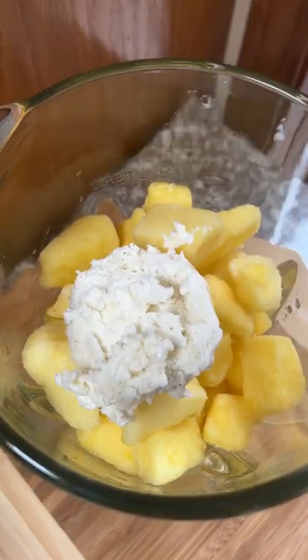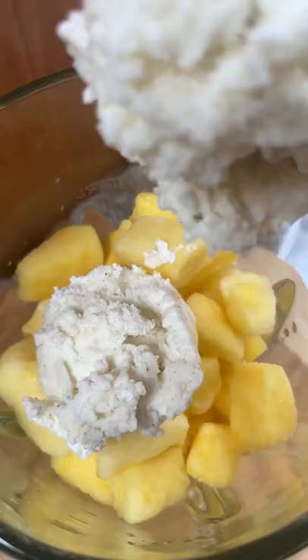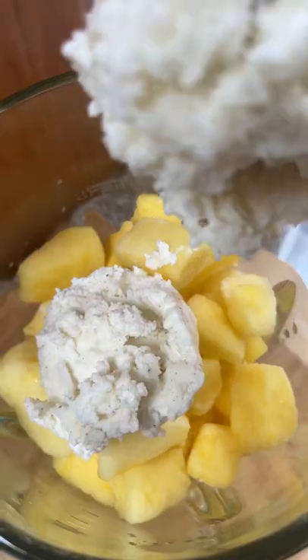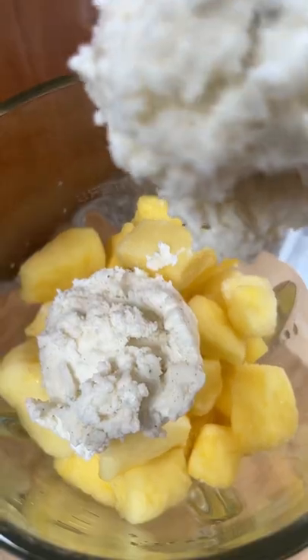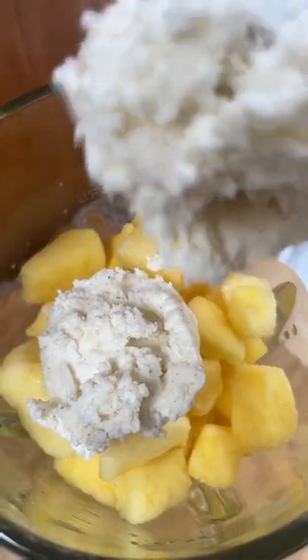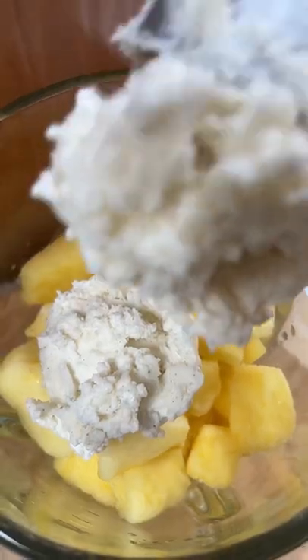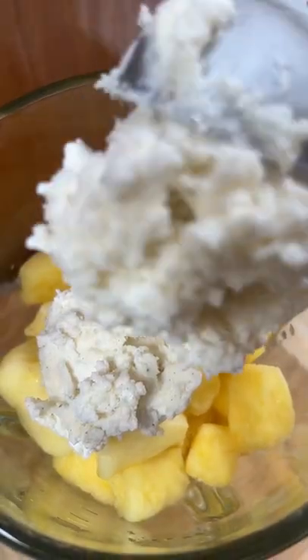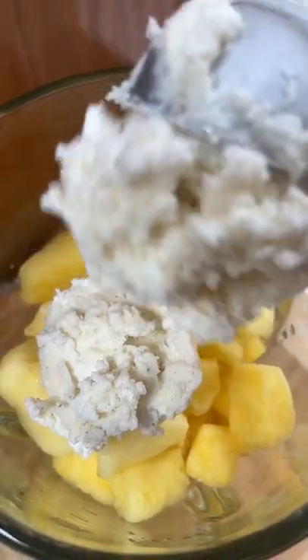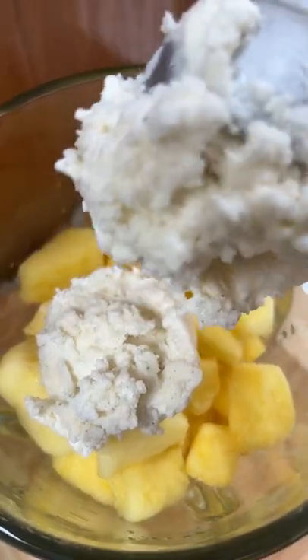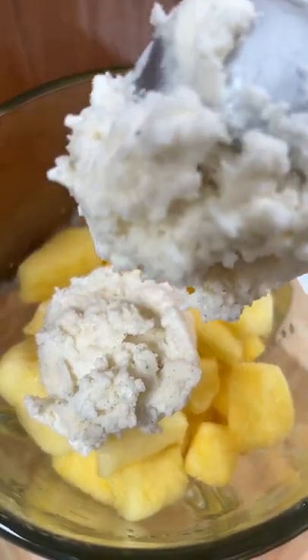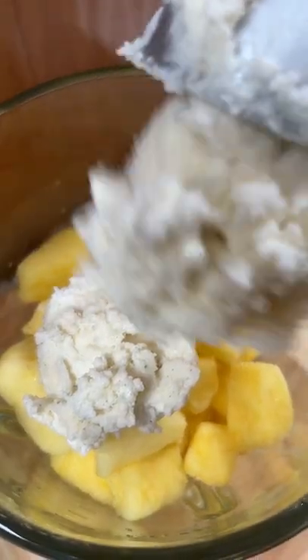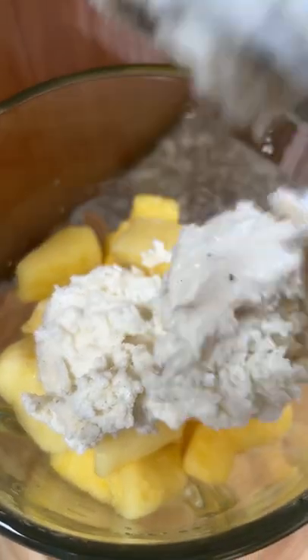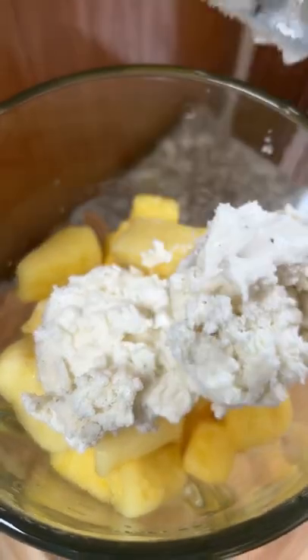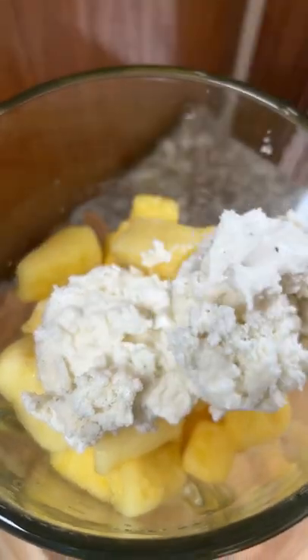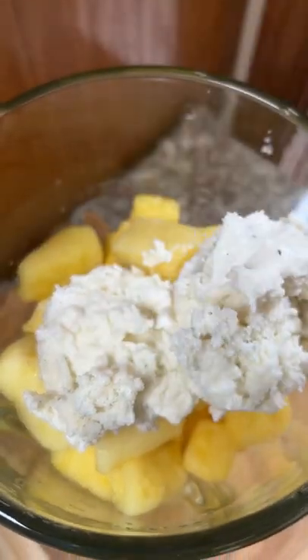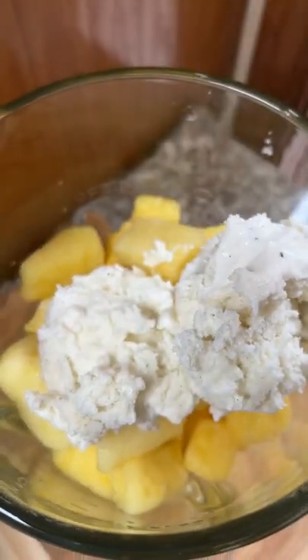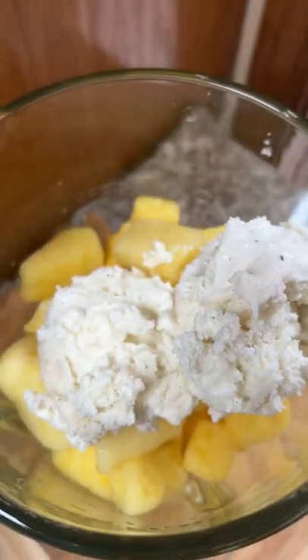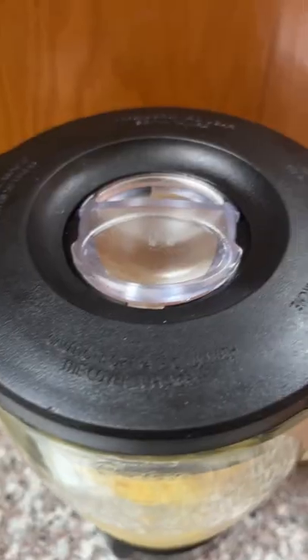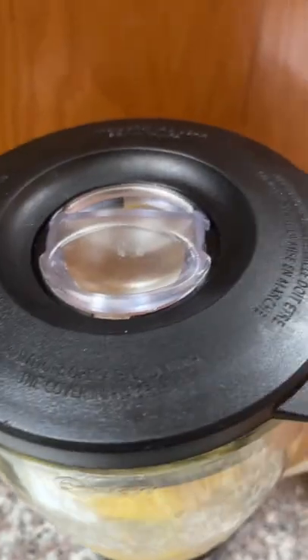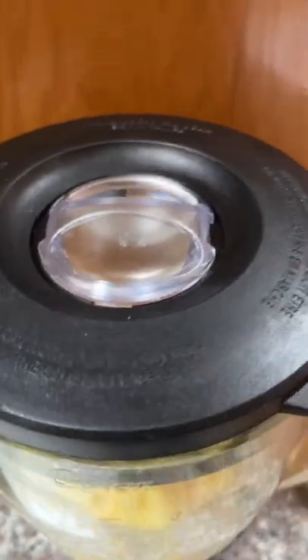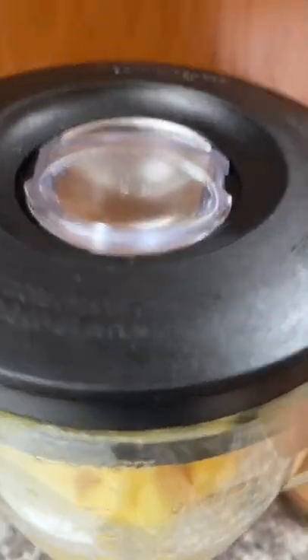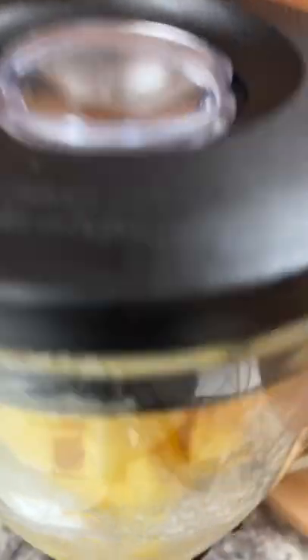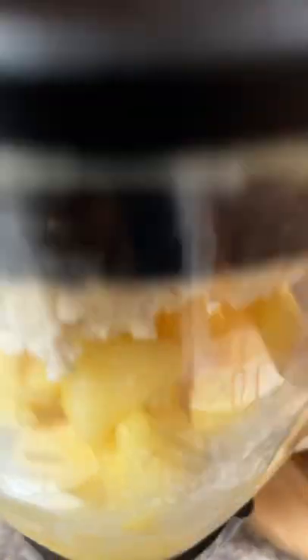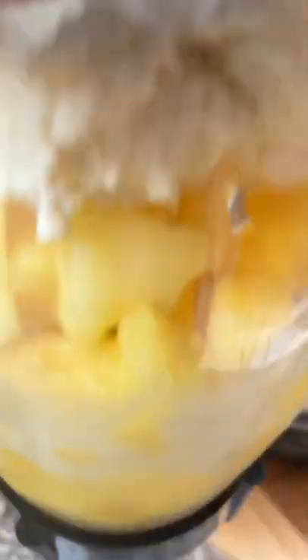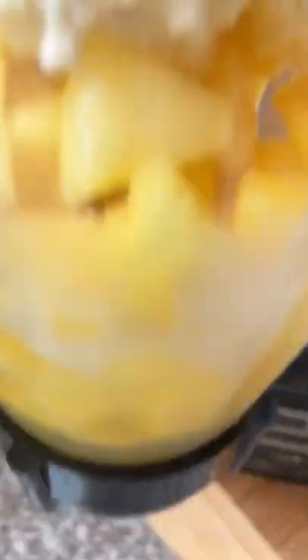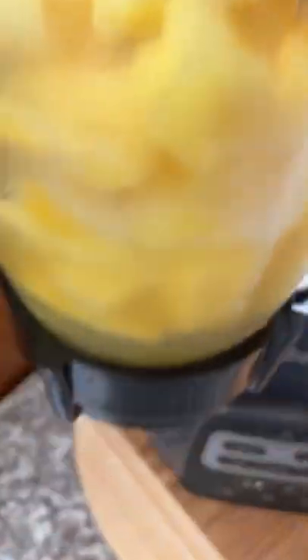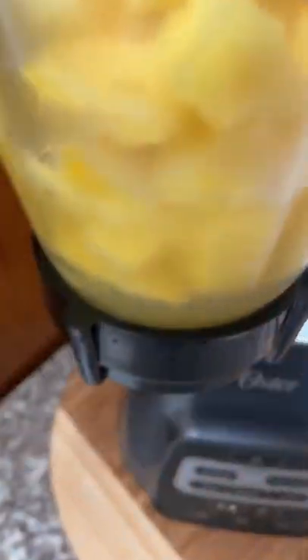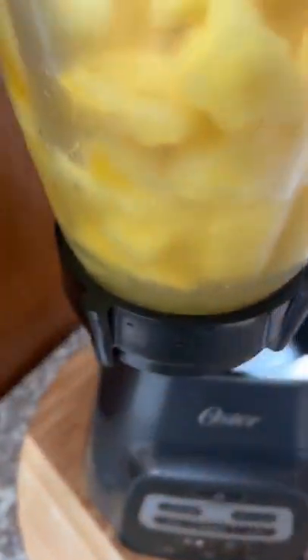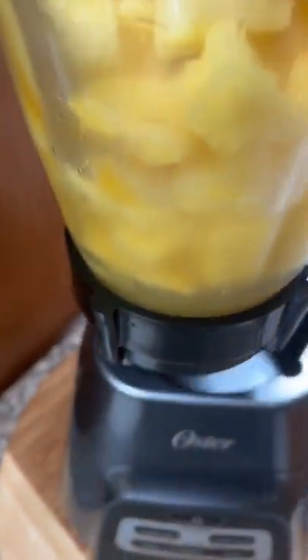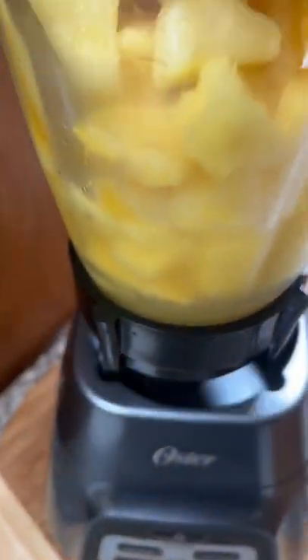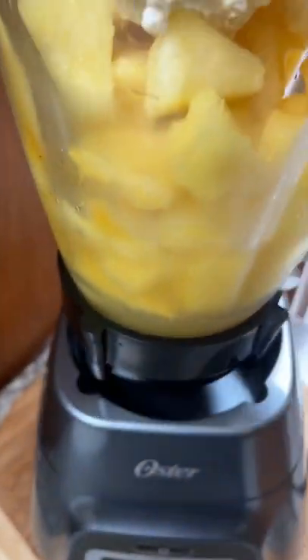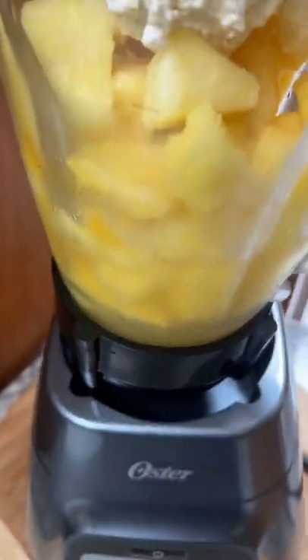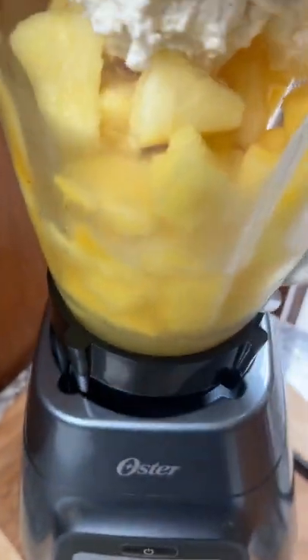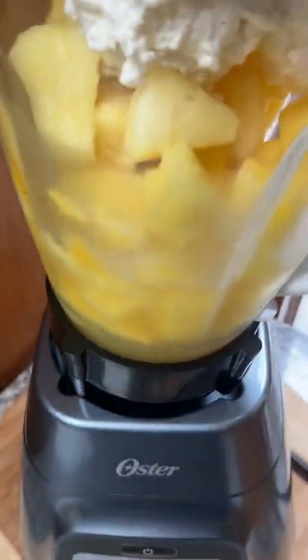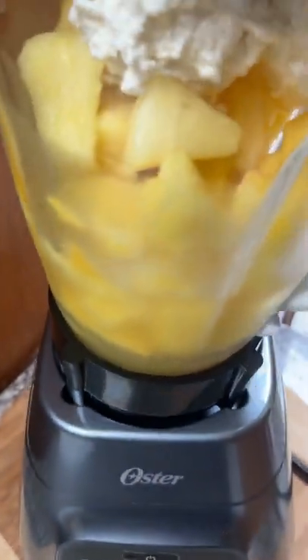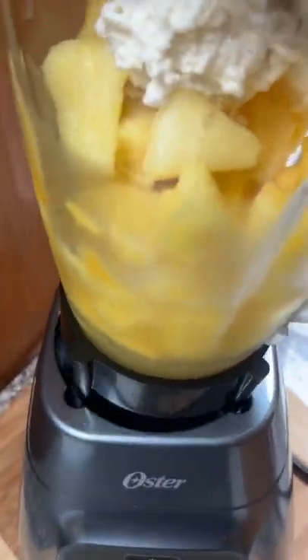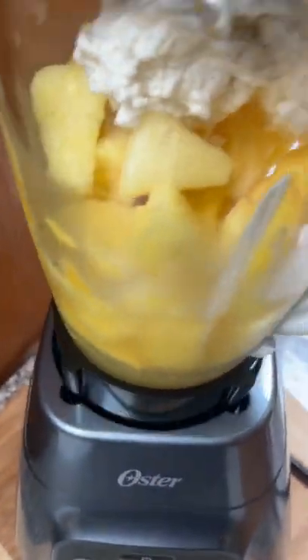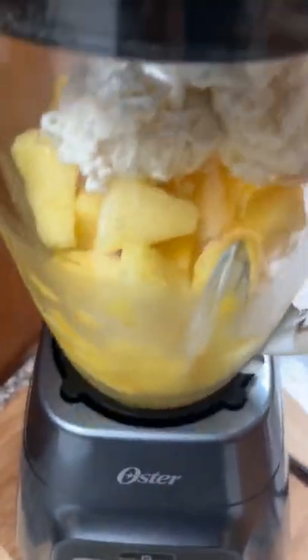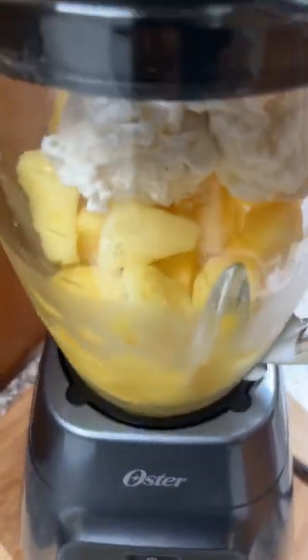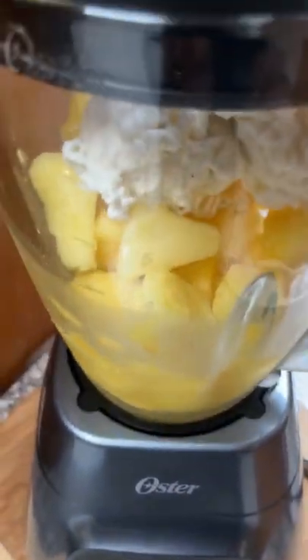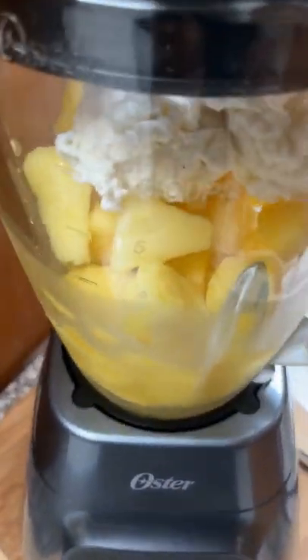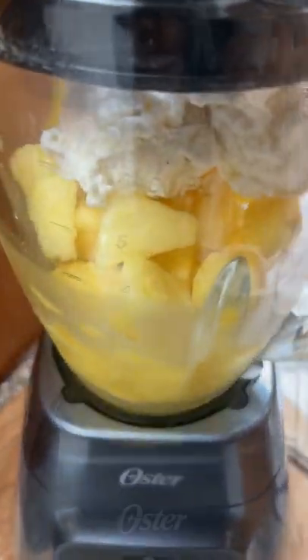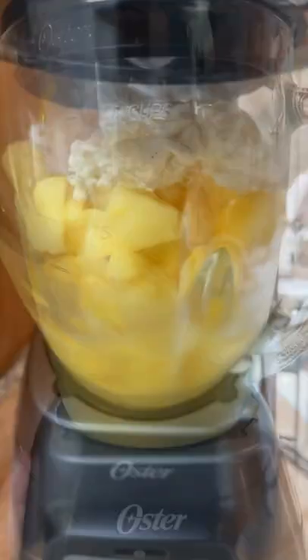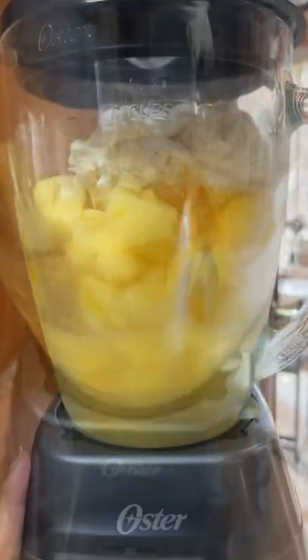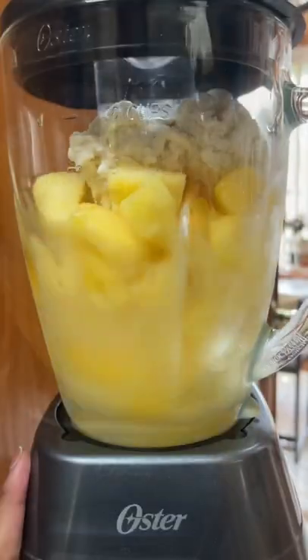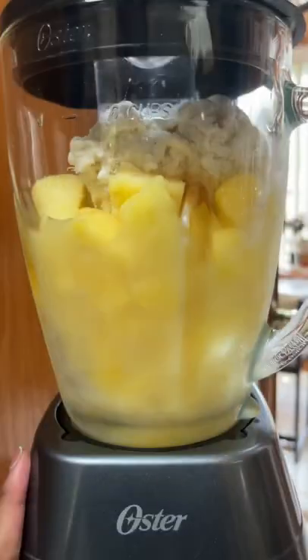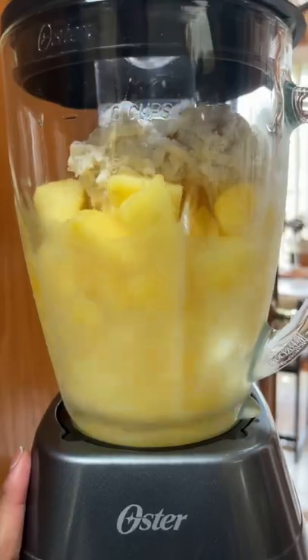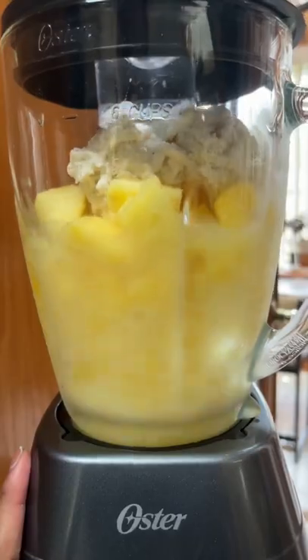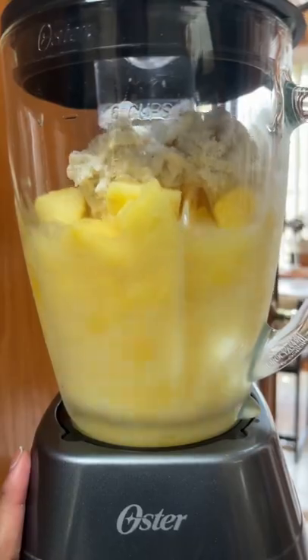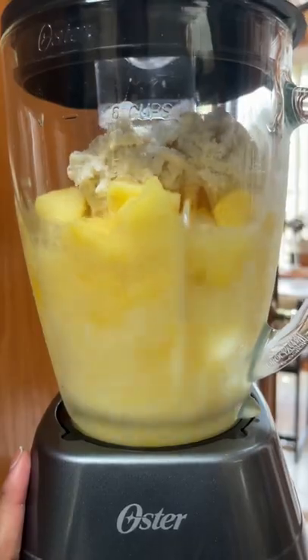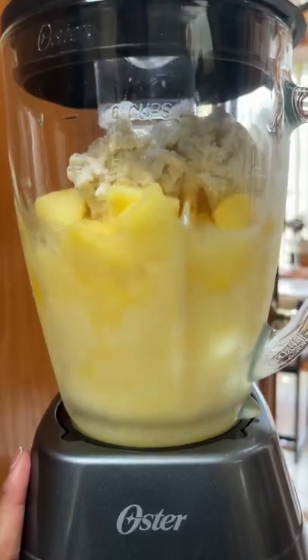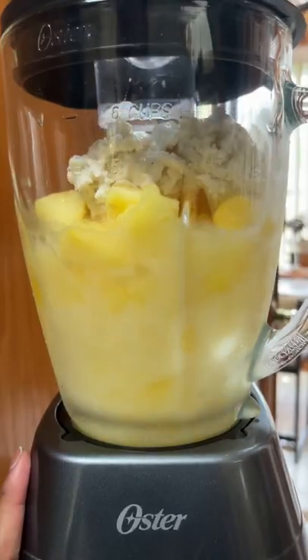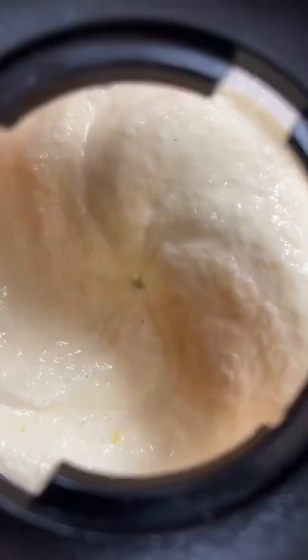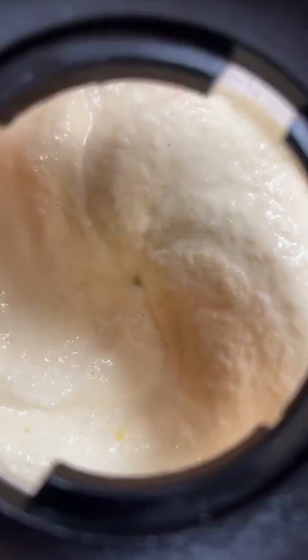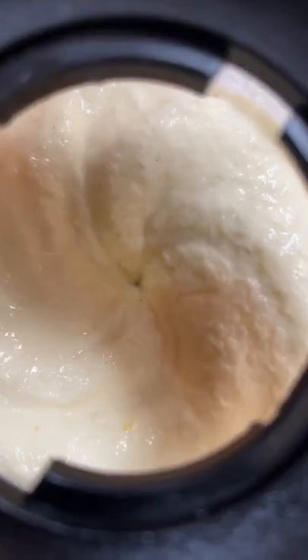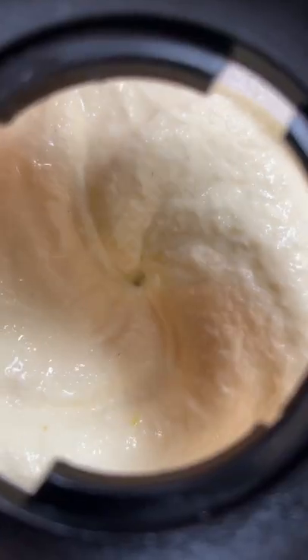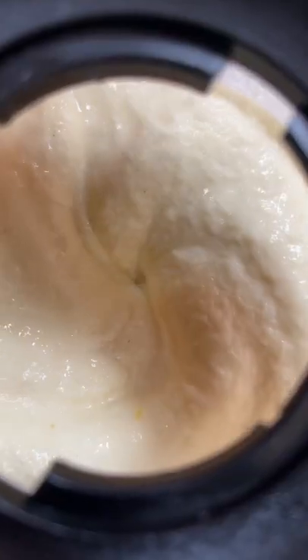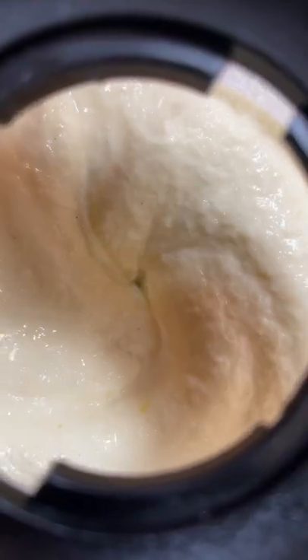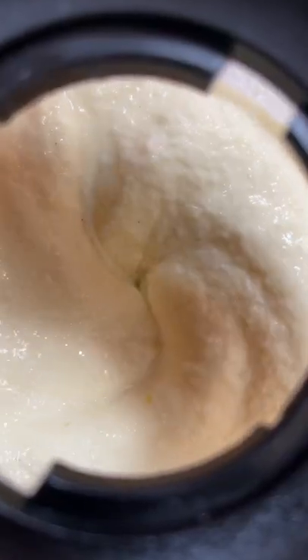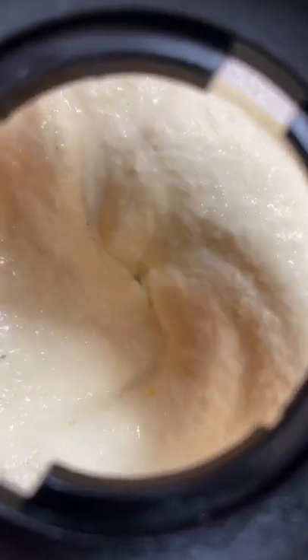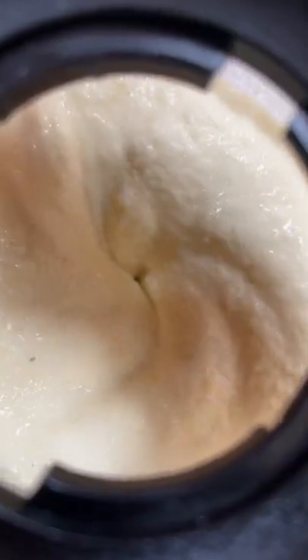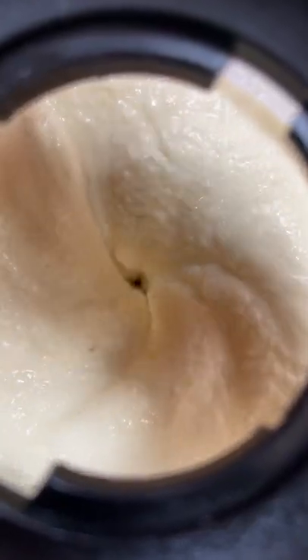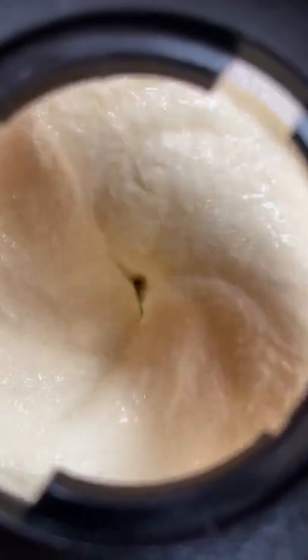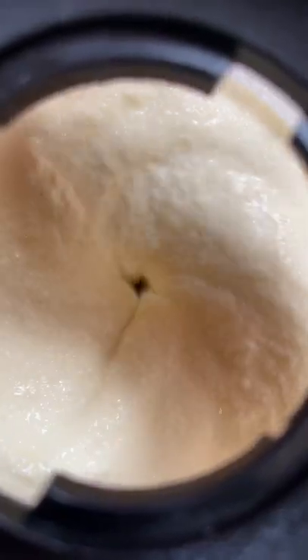Just add pineapple juice, lime juice, frozen pineapple chunks, and vanilla ice cream to a blender. Then just blend away until it's smooth and creamy and enjoy.